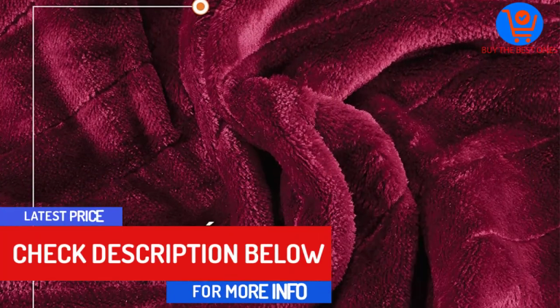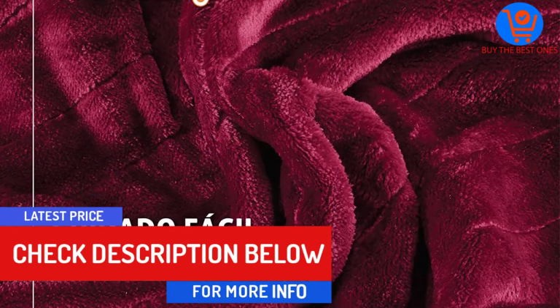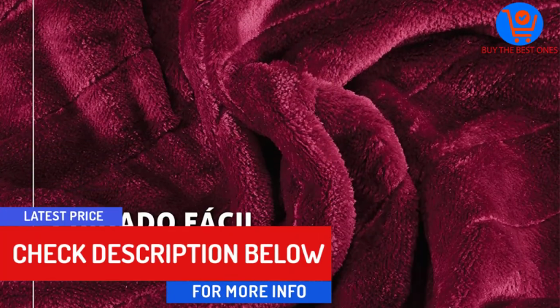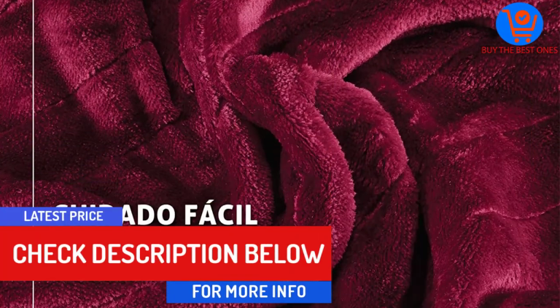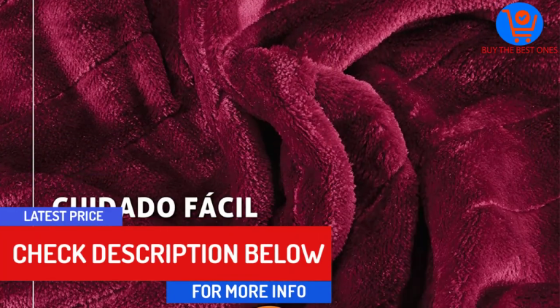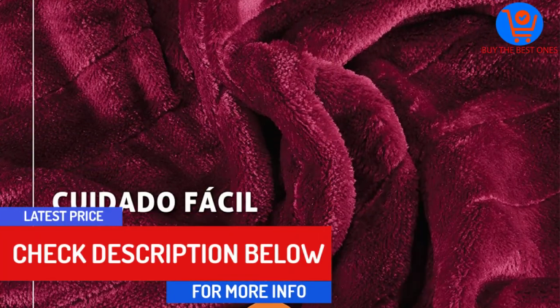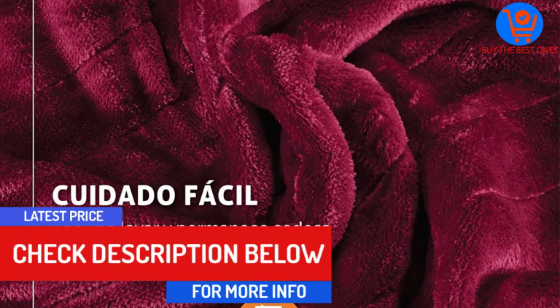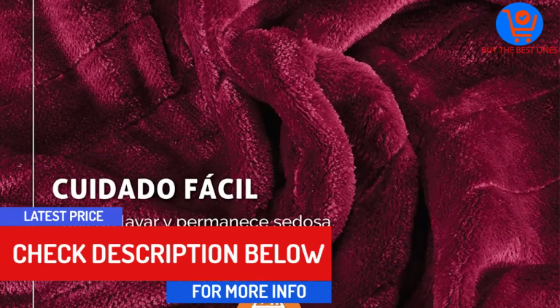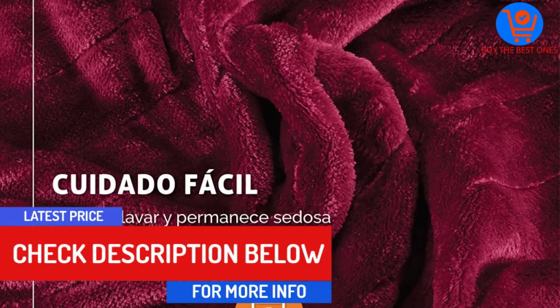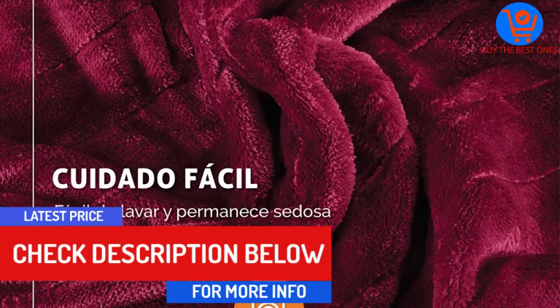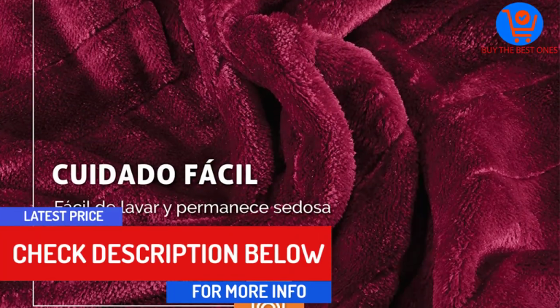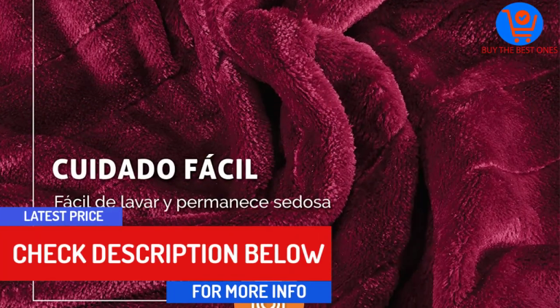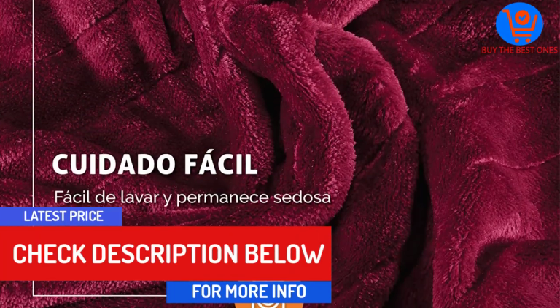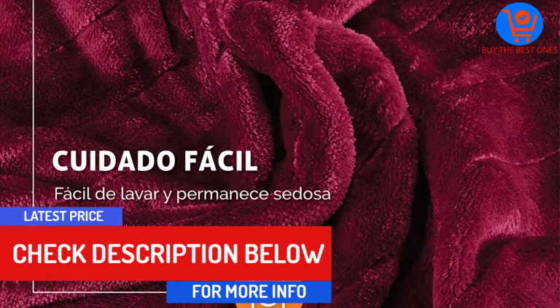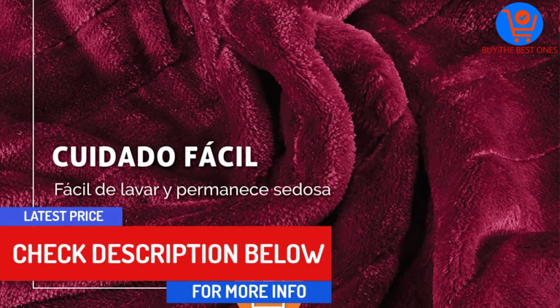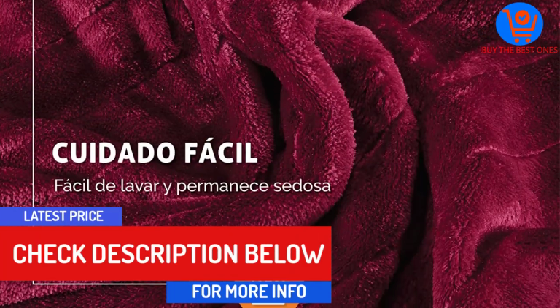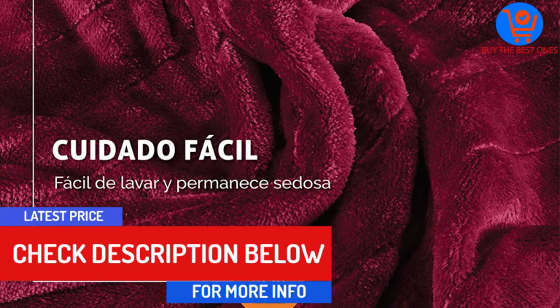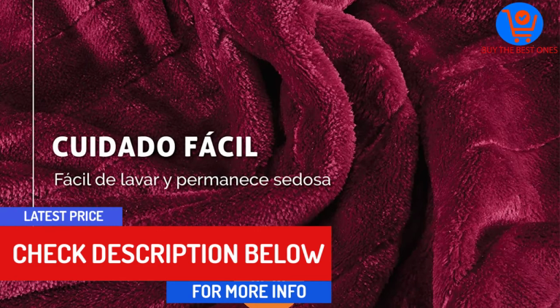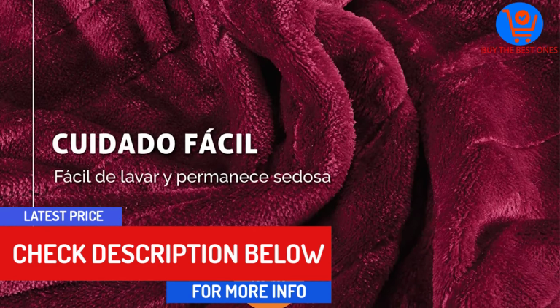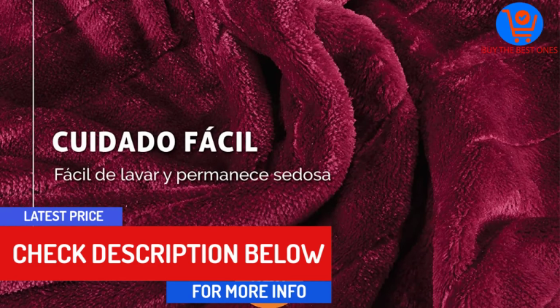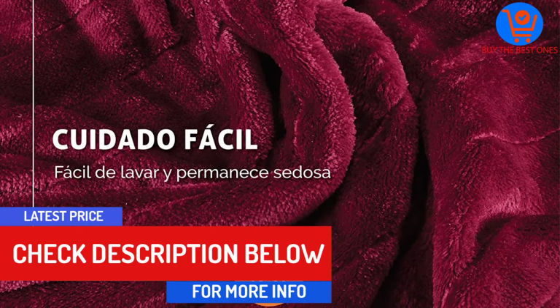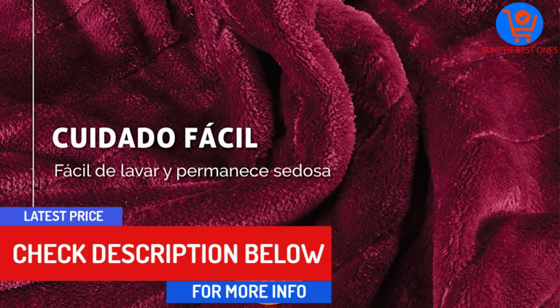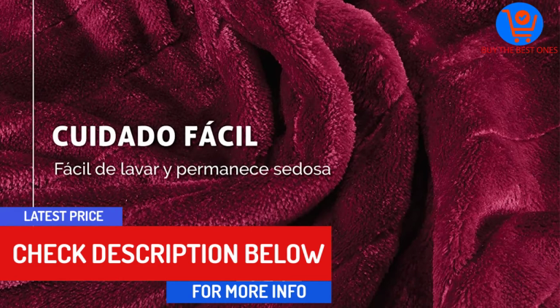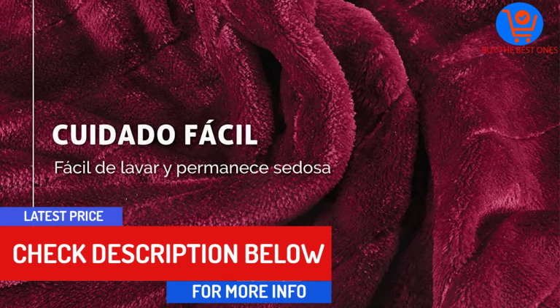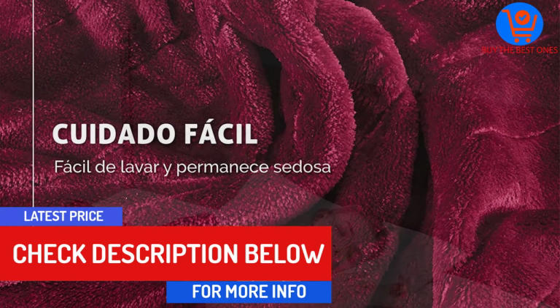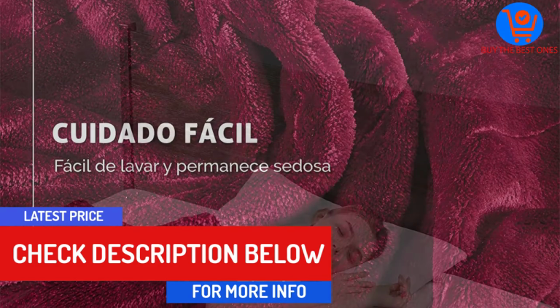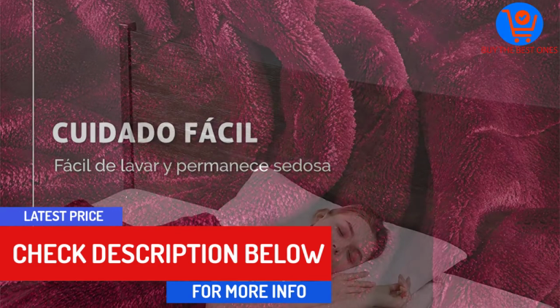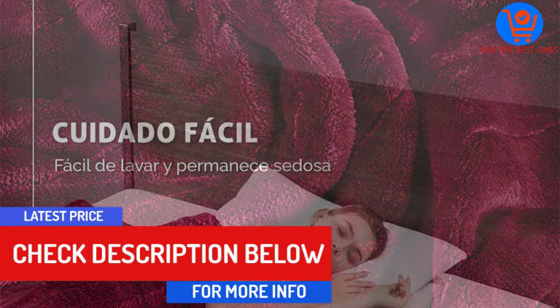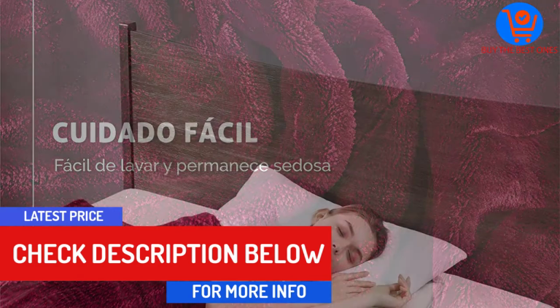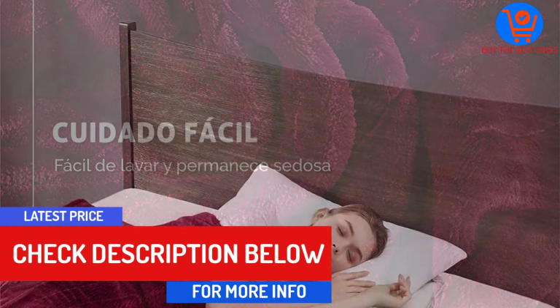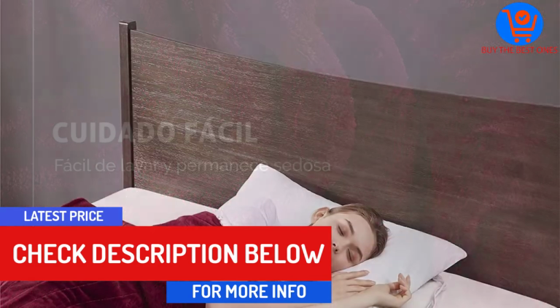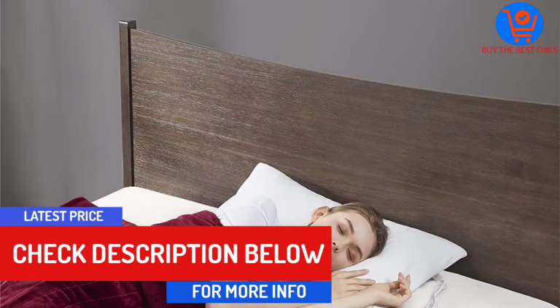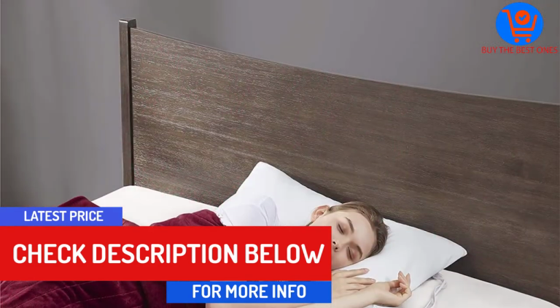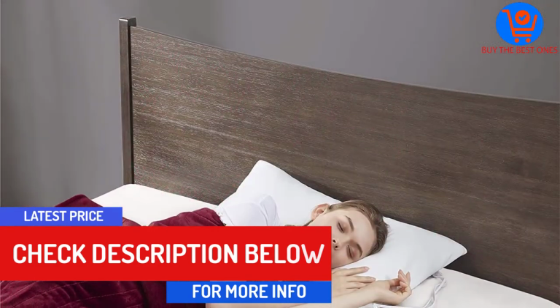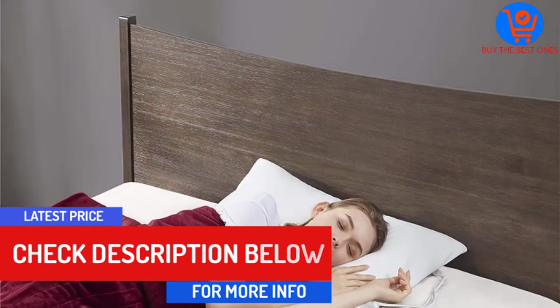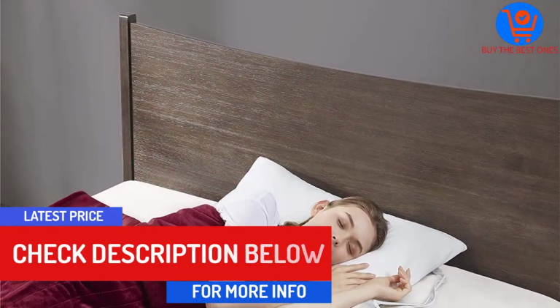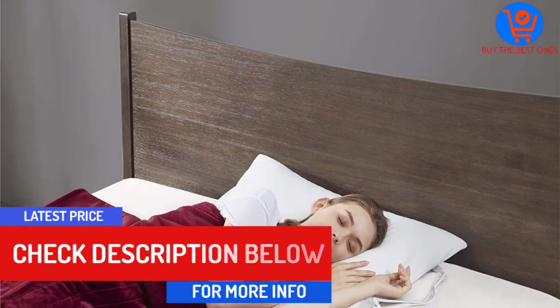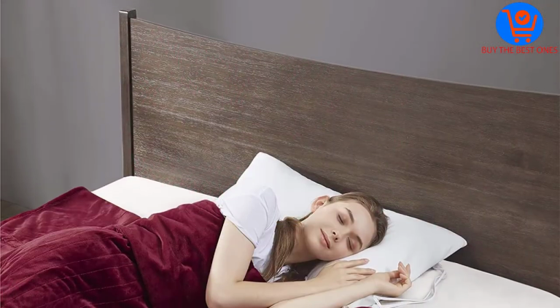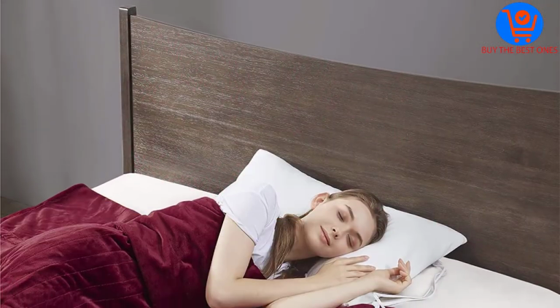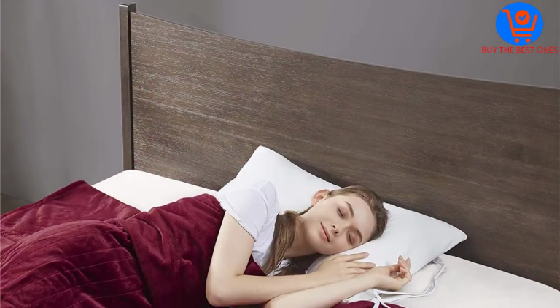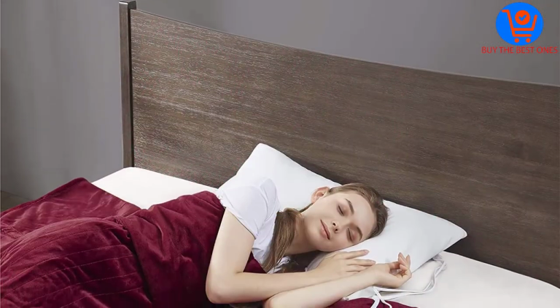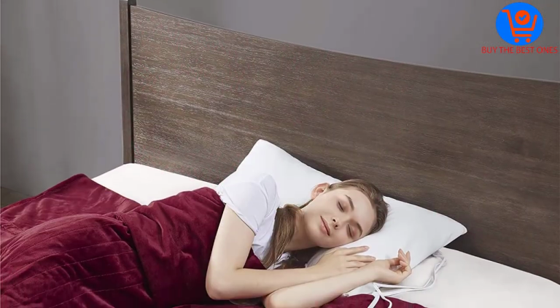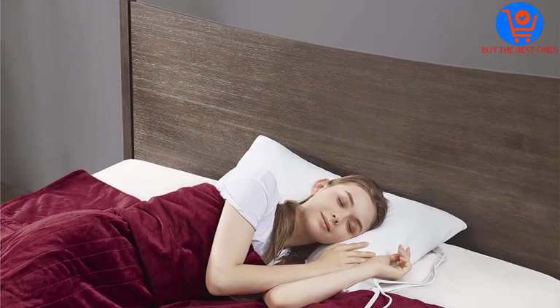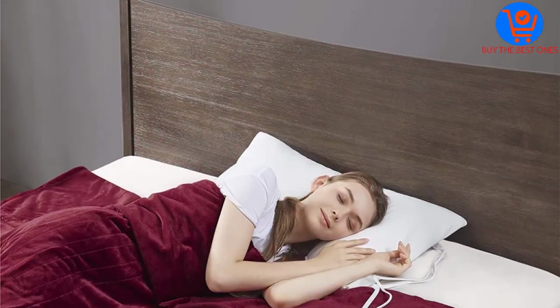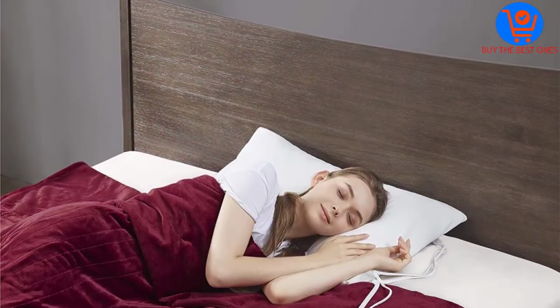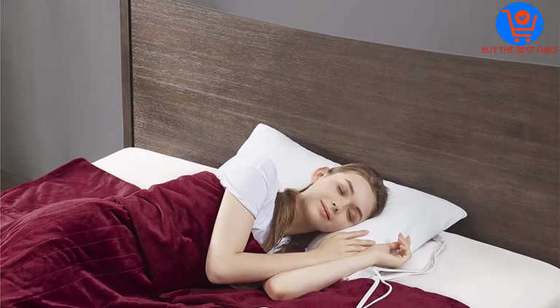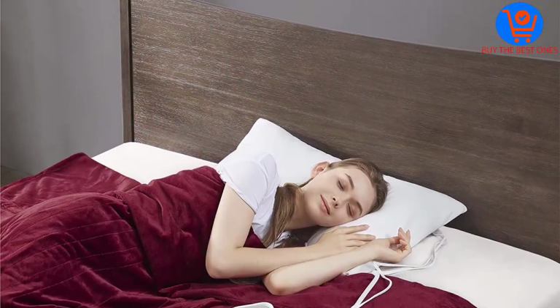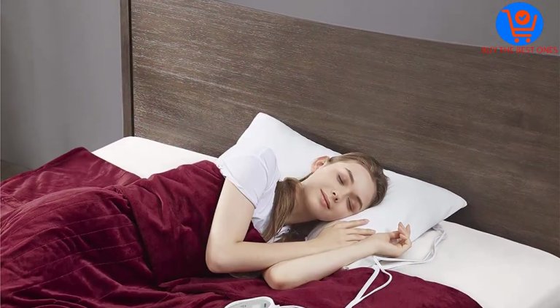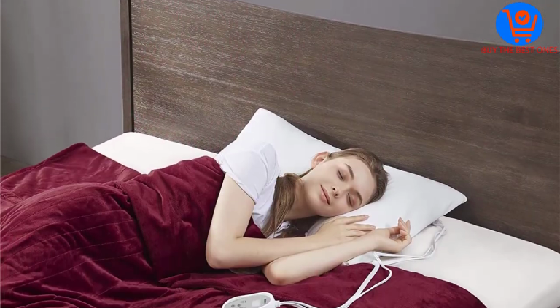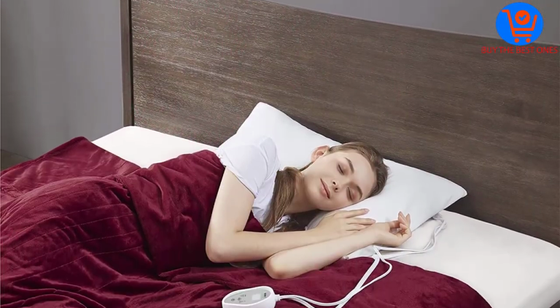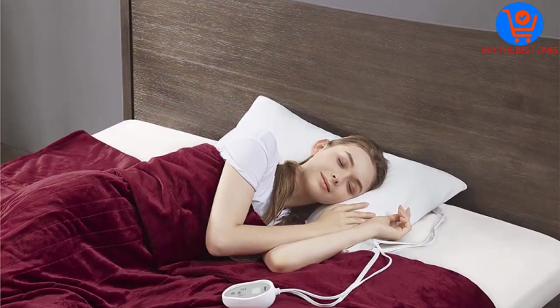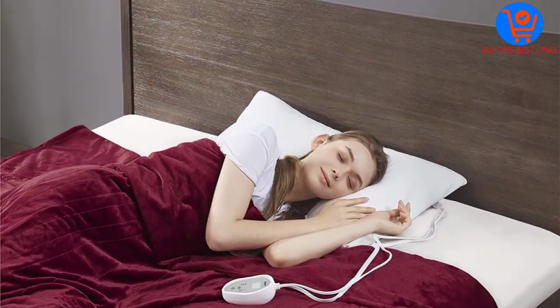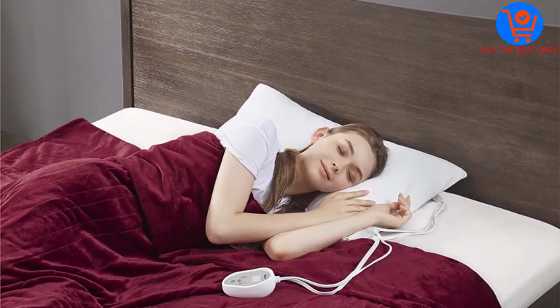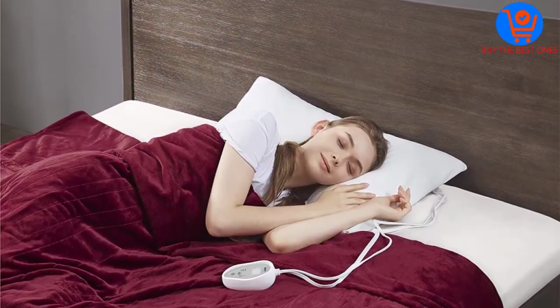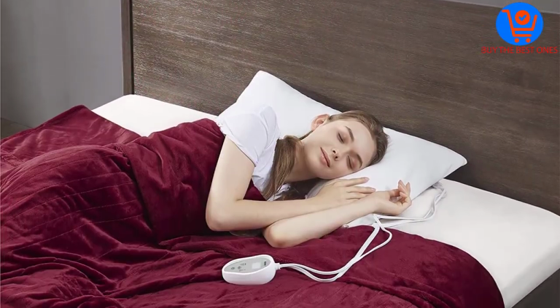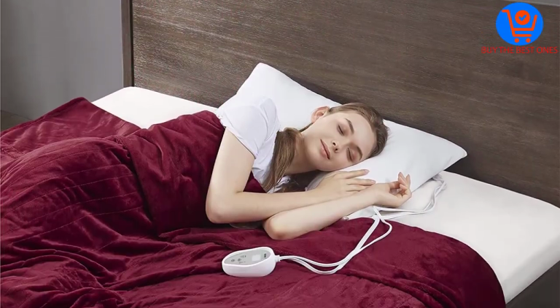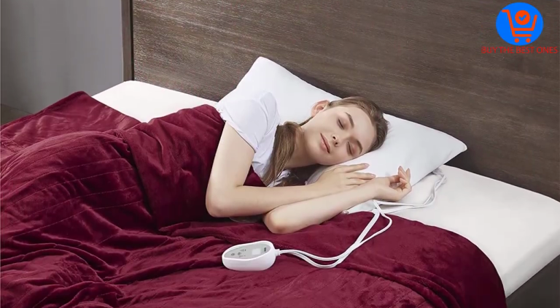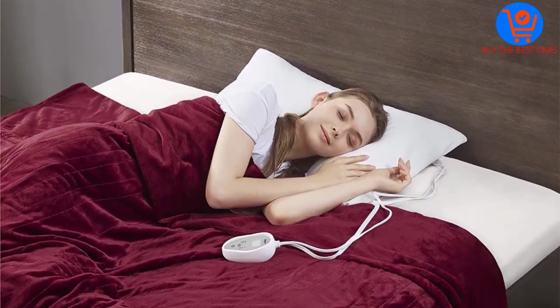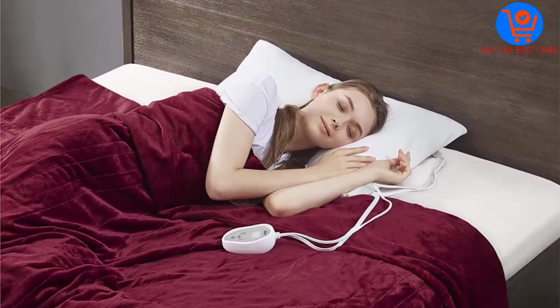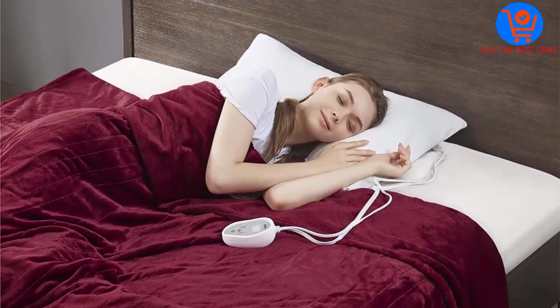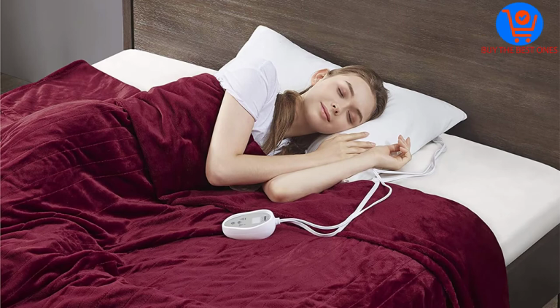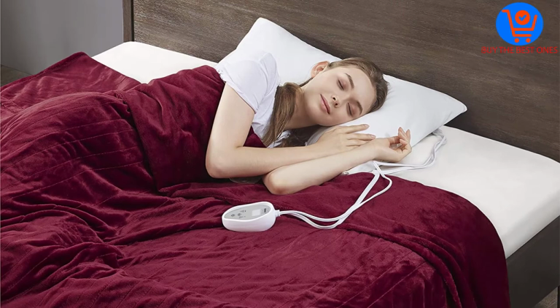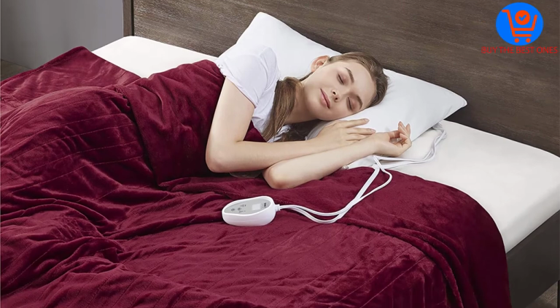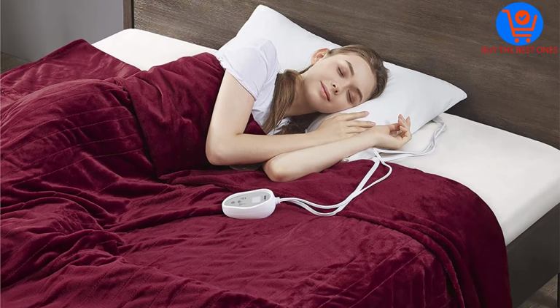It also has 20 different heating levels and a customized LCD controller that you can use to turn it on and off and adjust the heat.